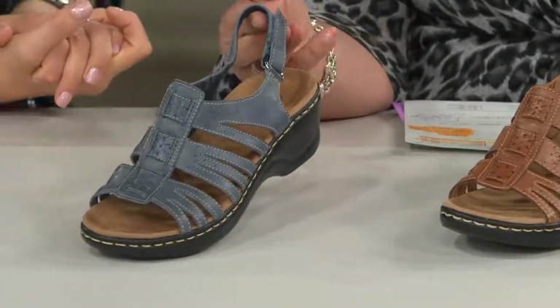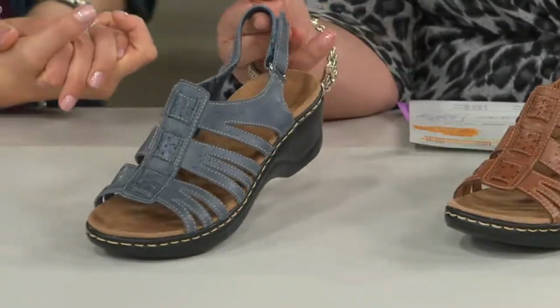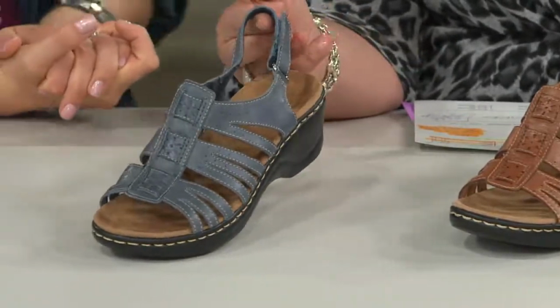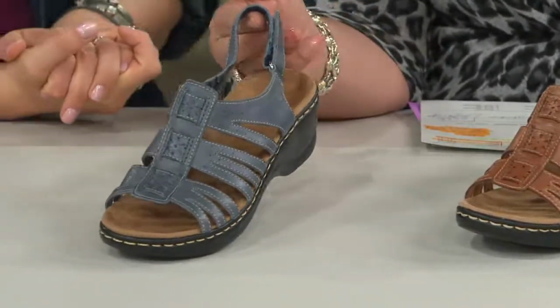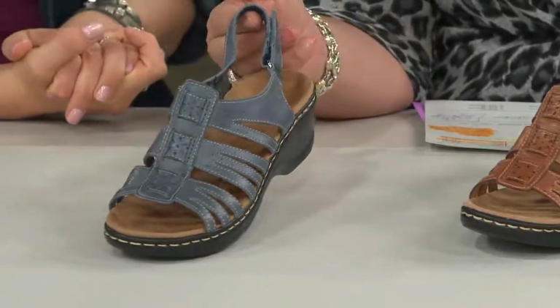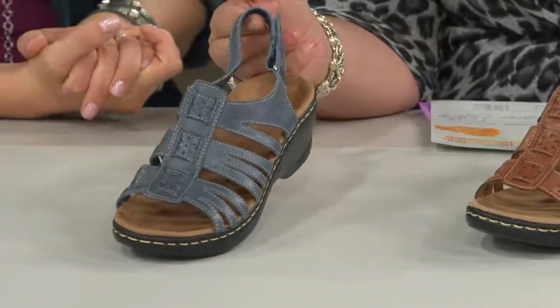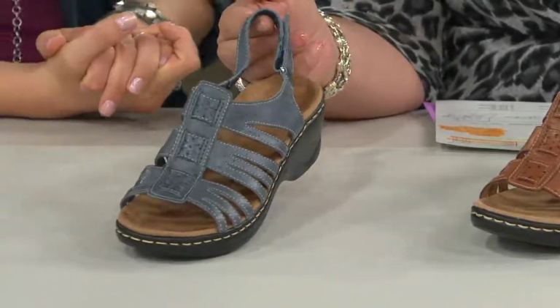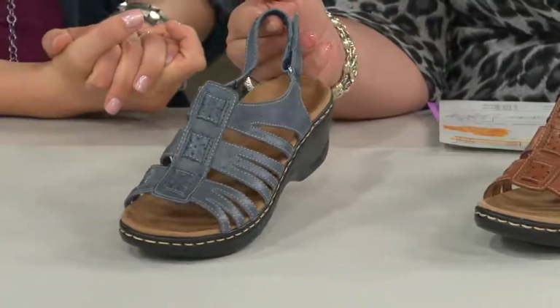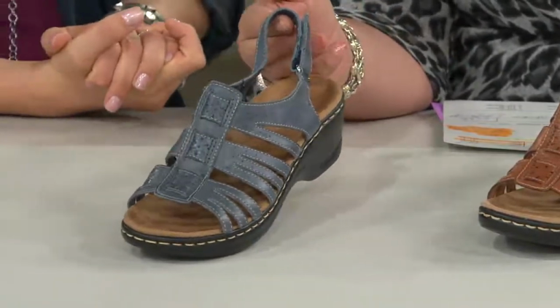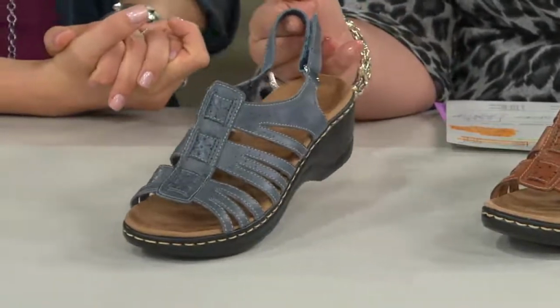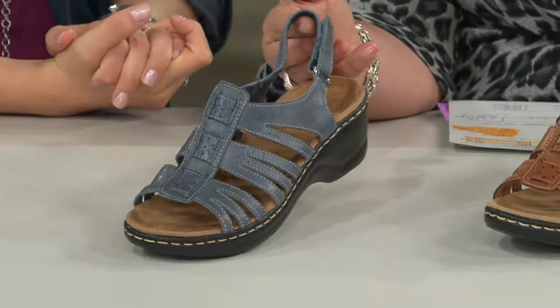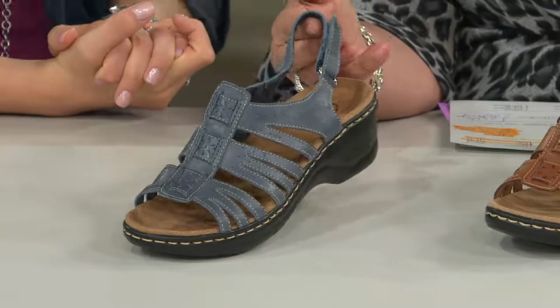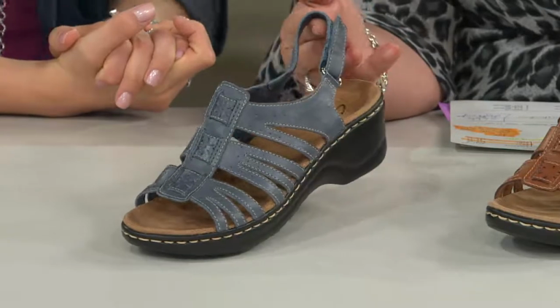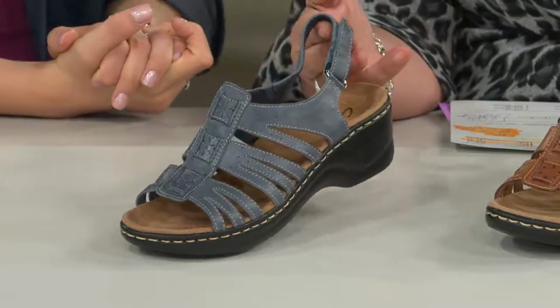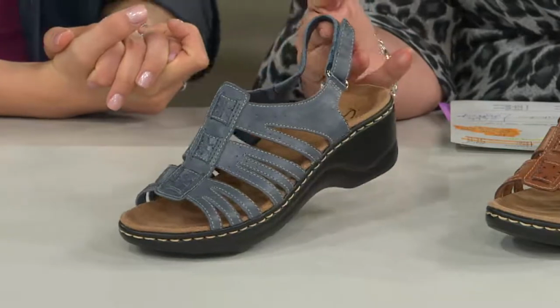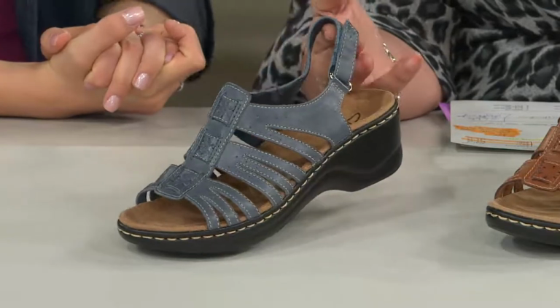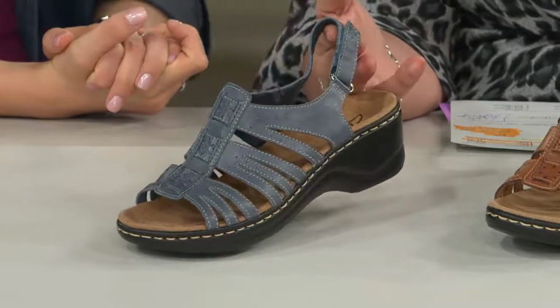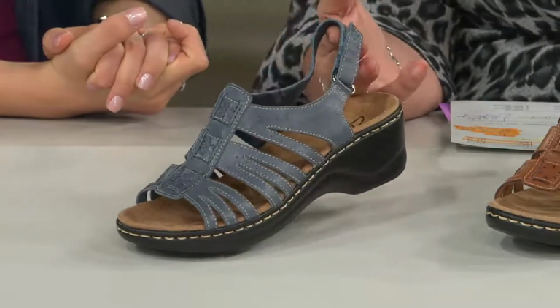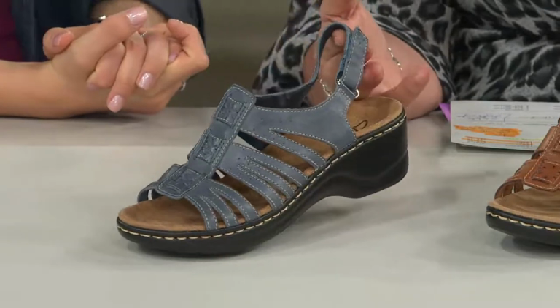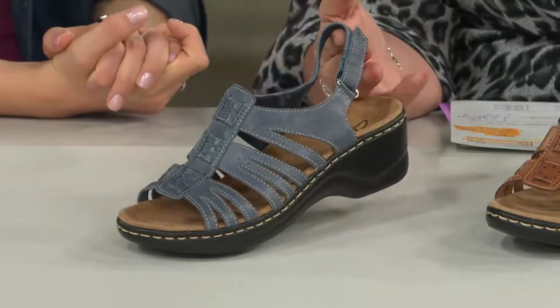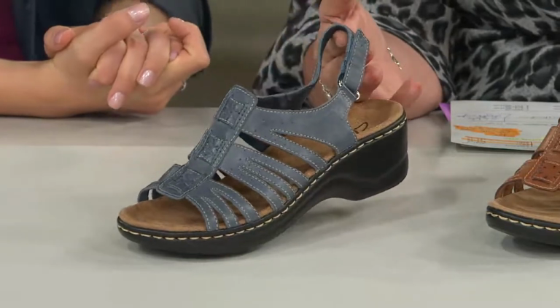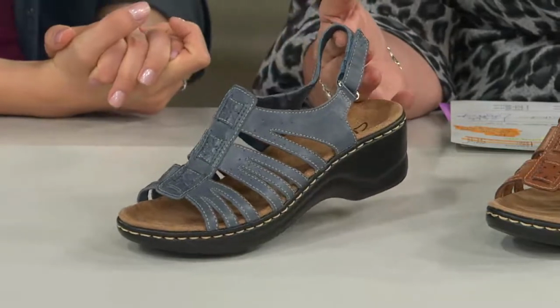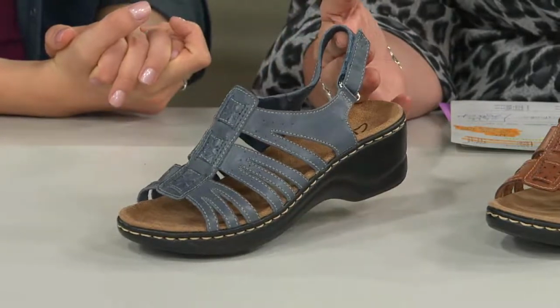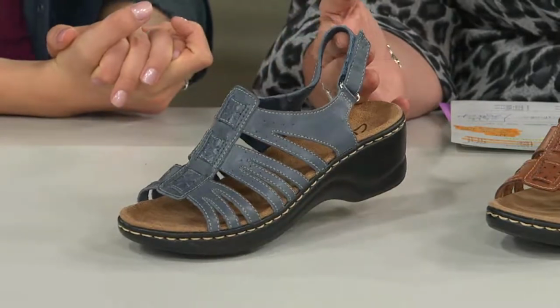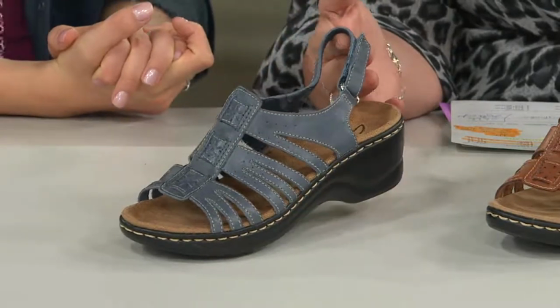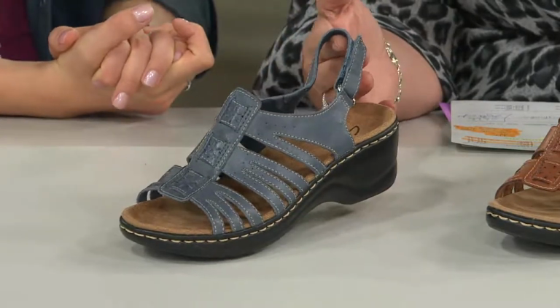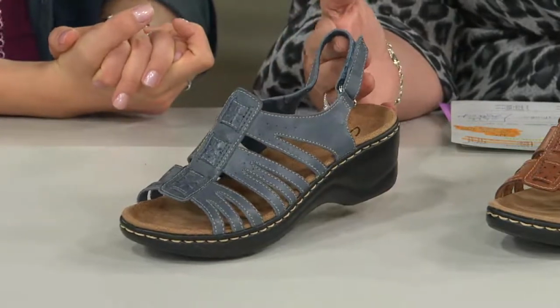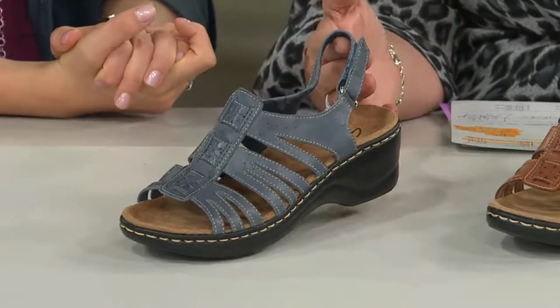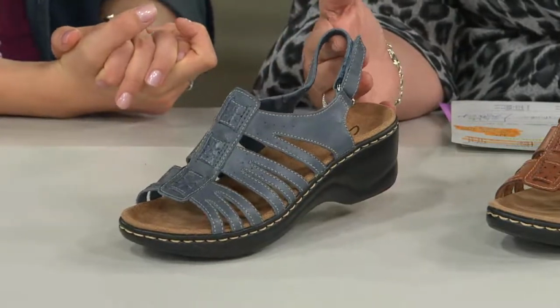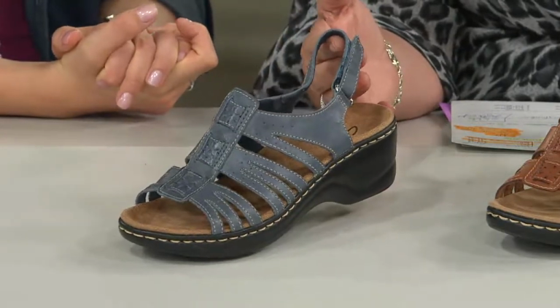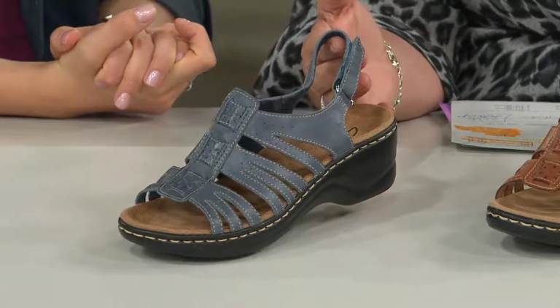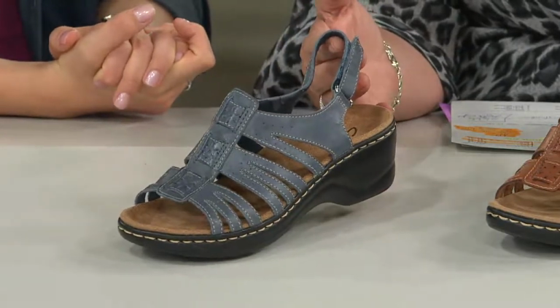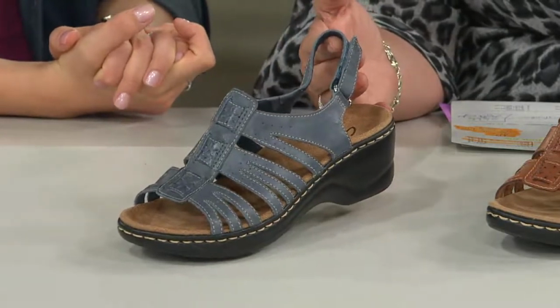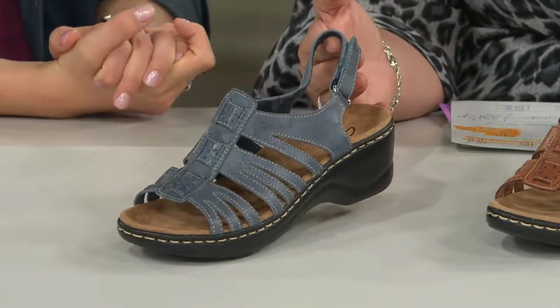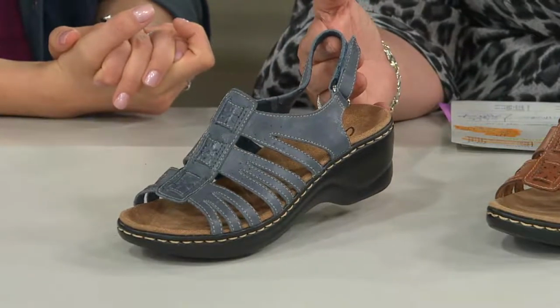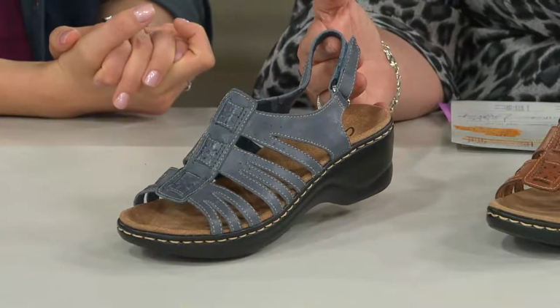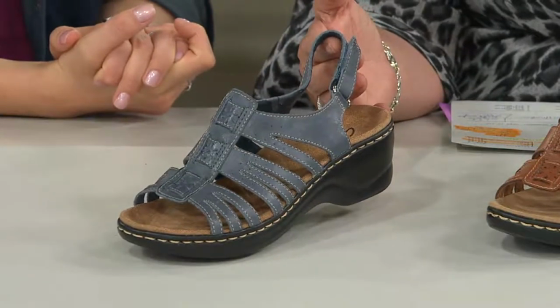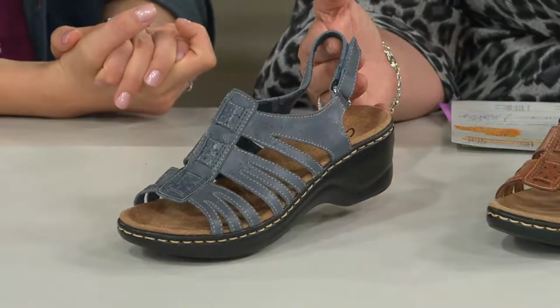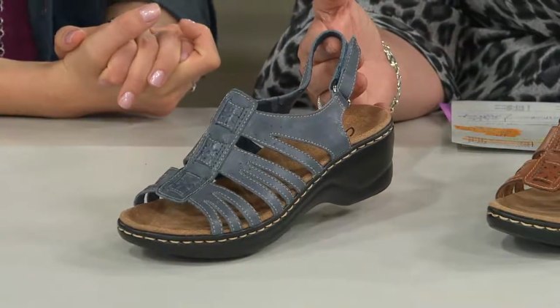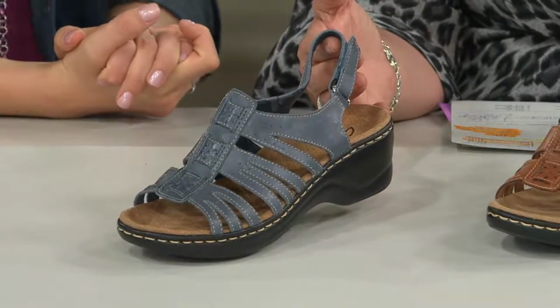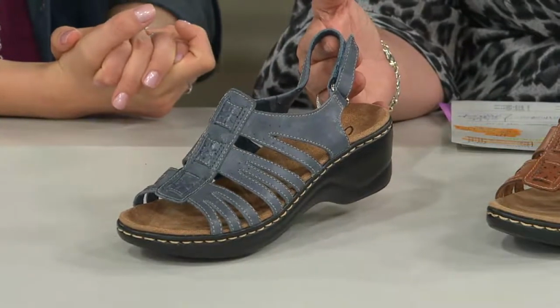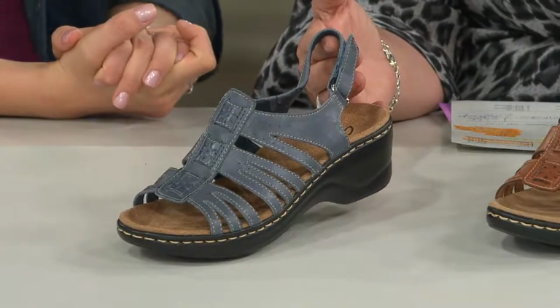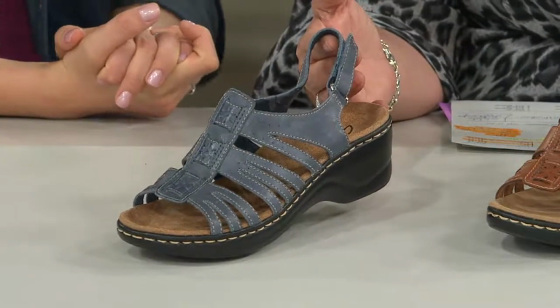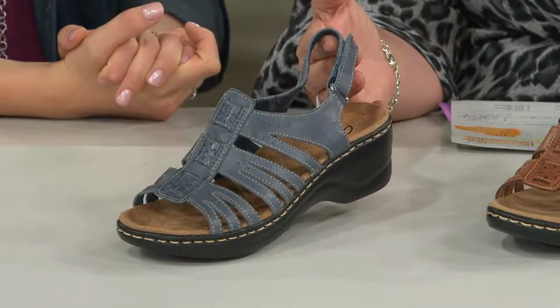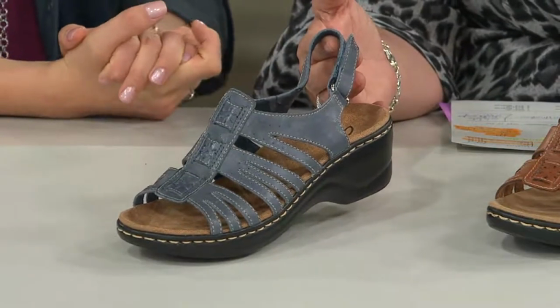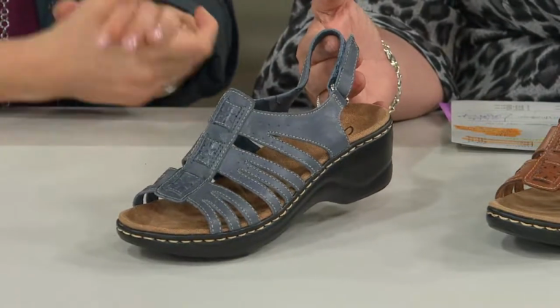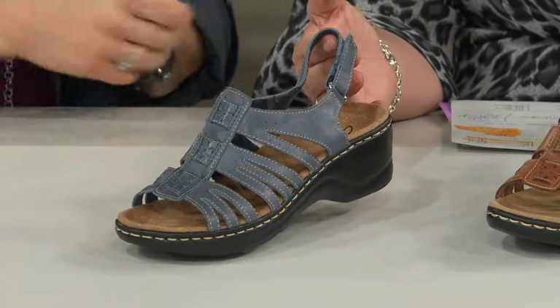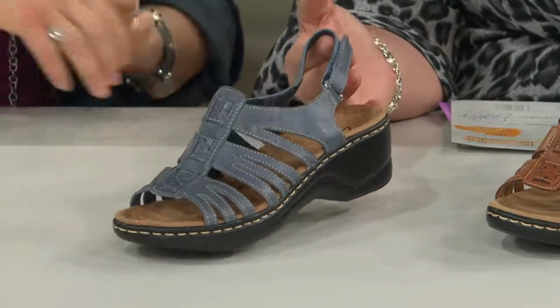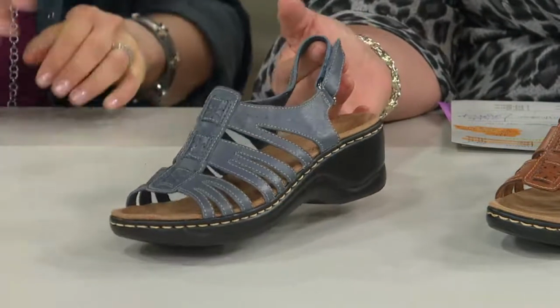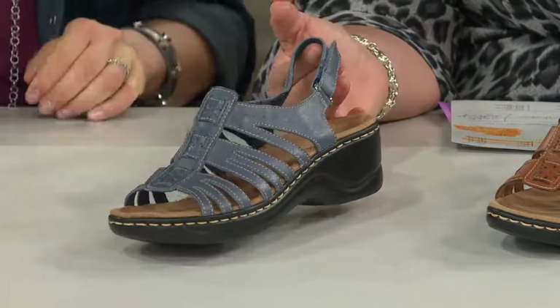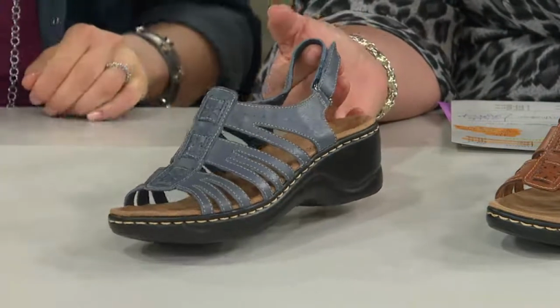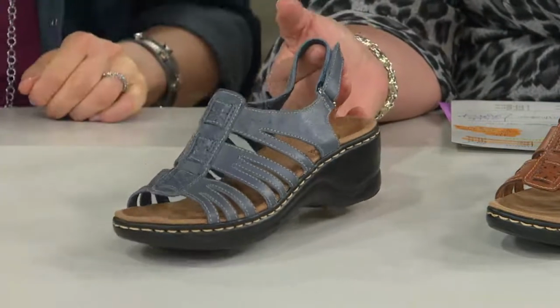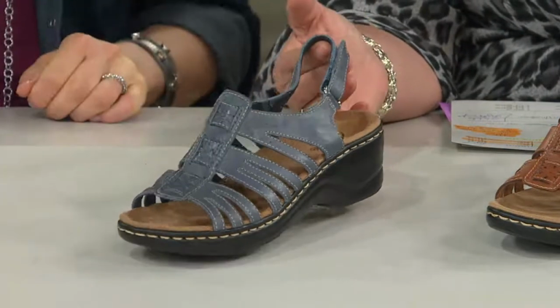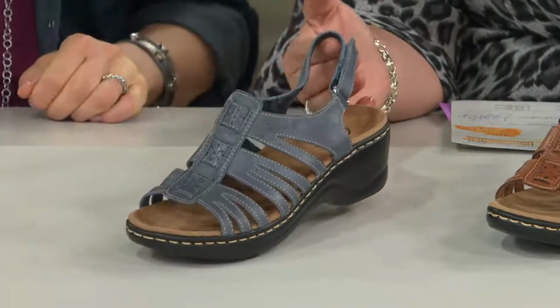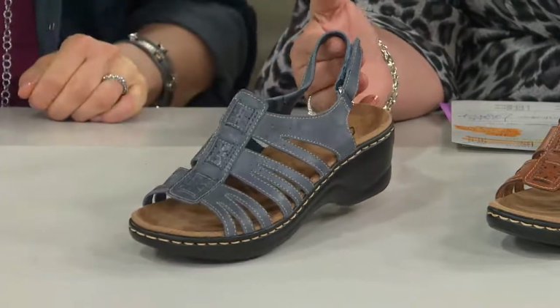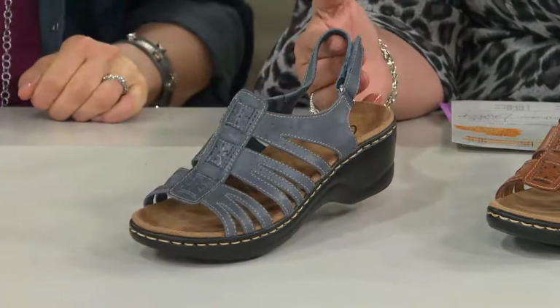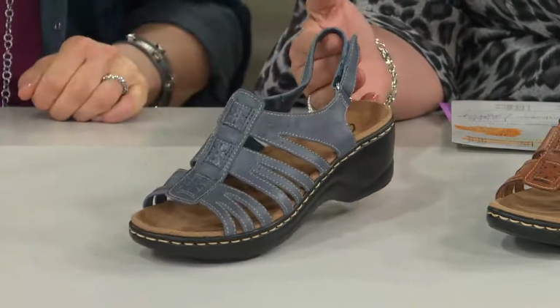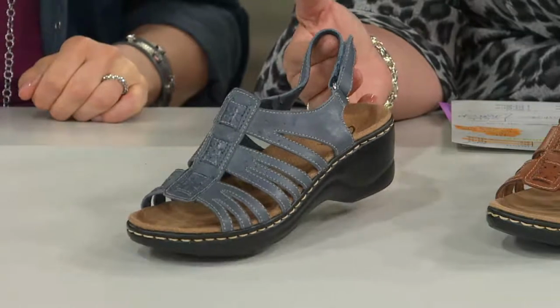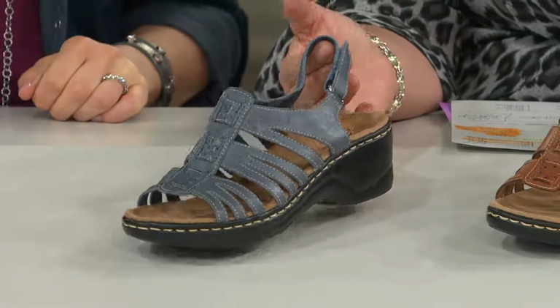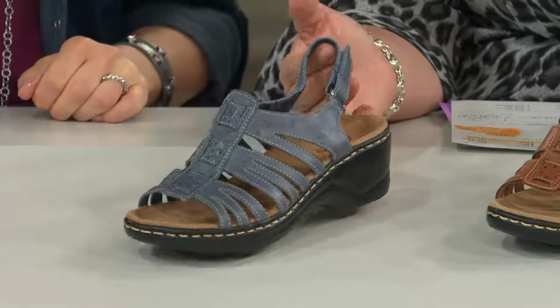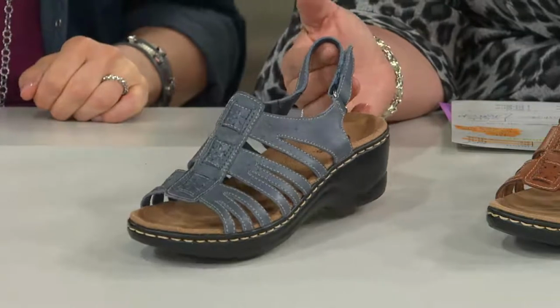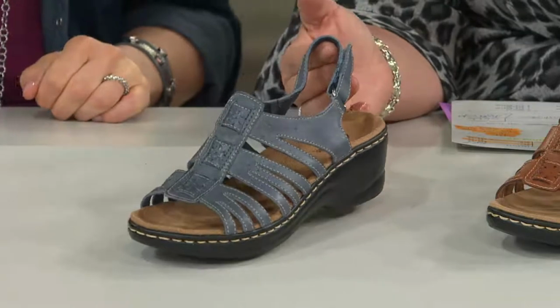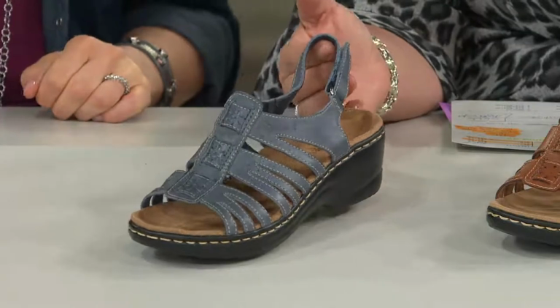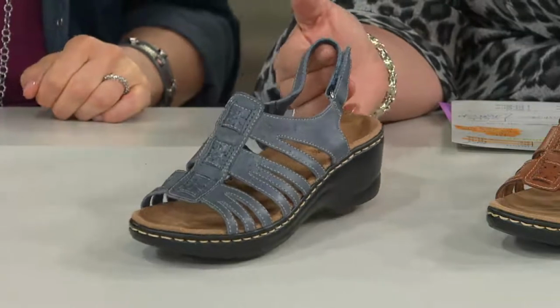Powdery blue — and it almost has a grayness to it, like a gun smoke blue. Look at how pretty that is.